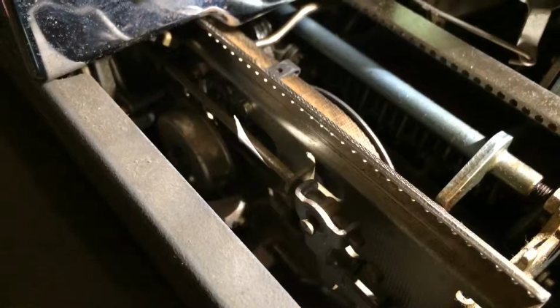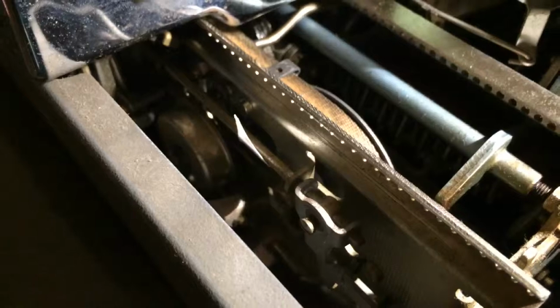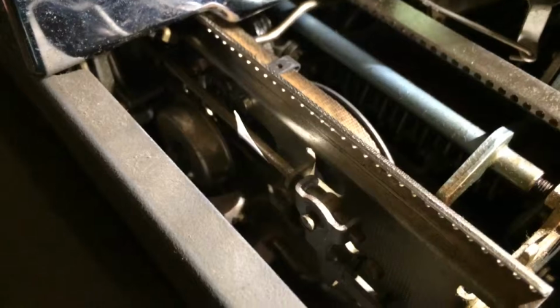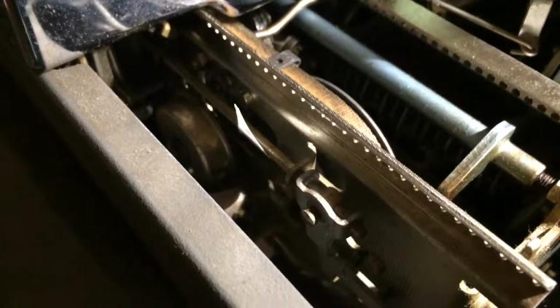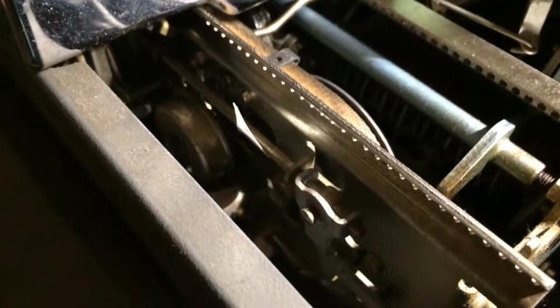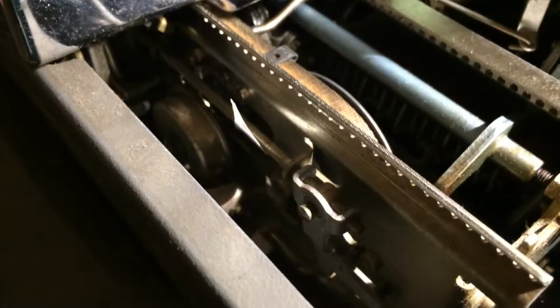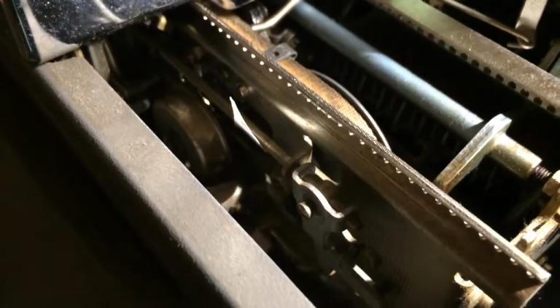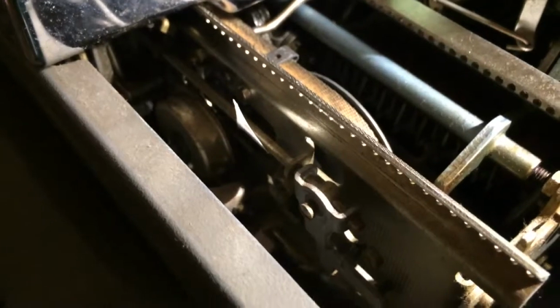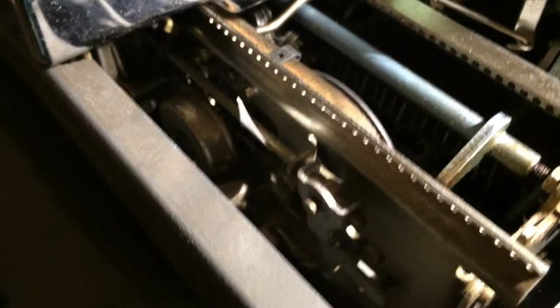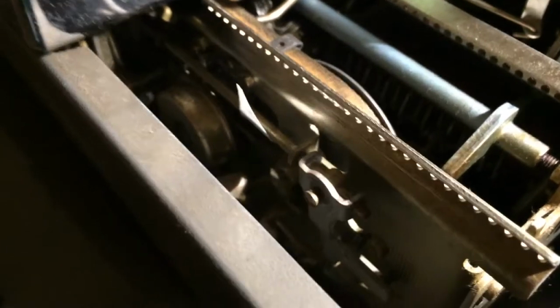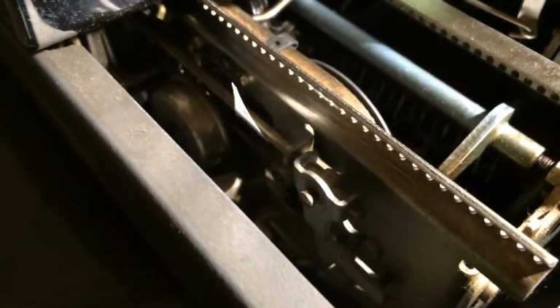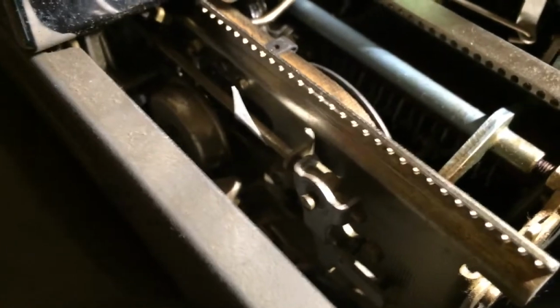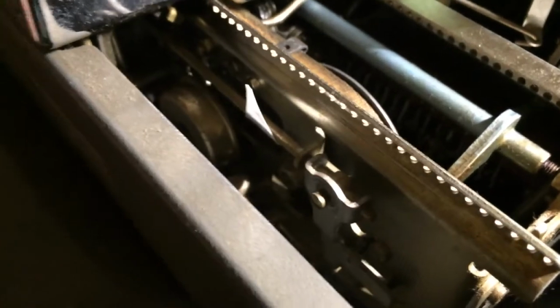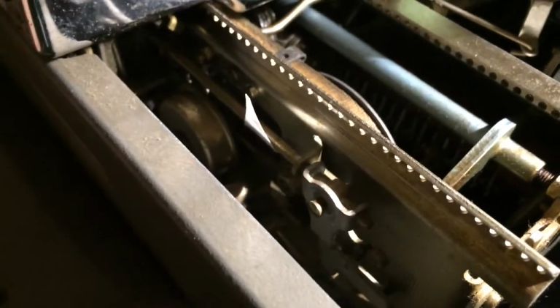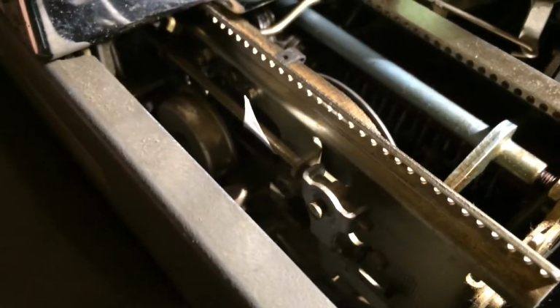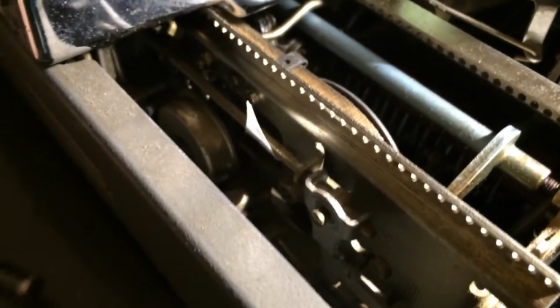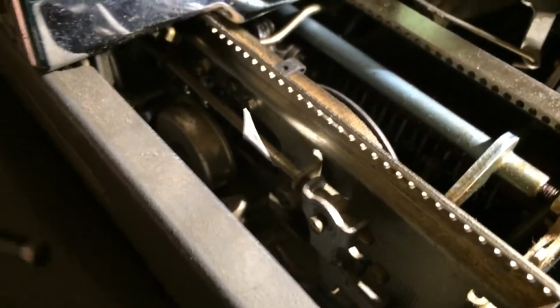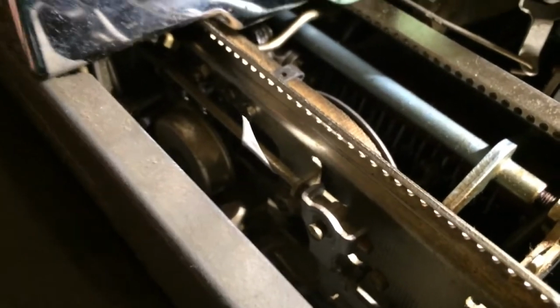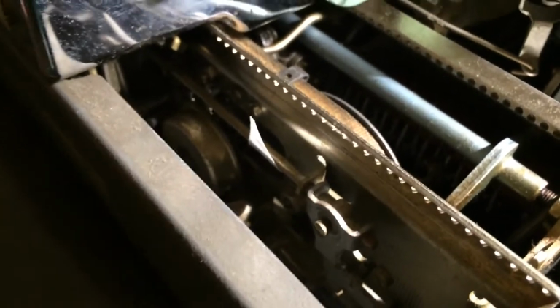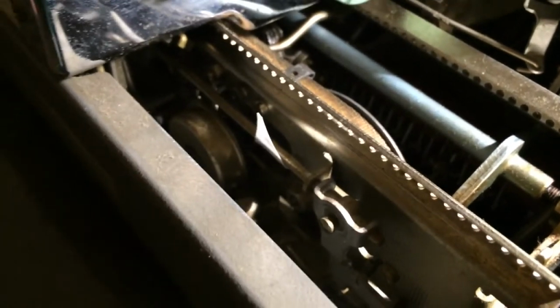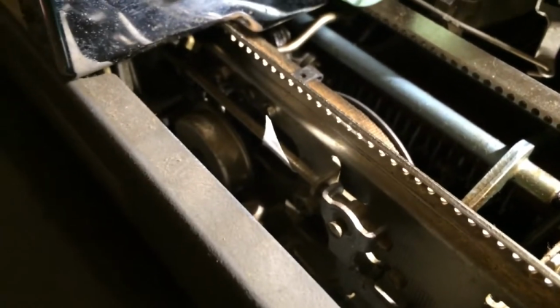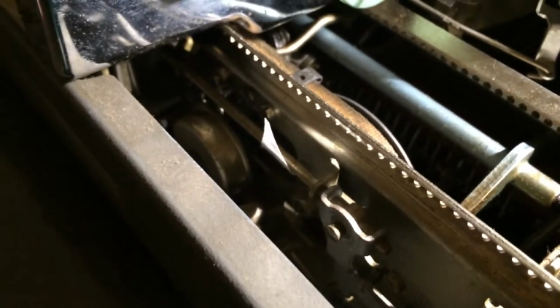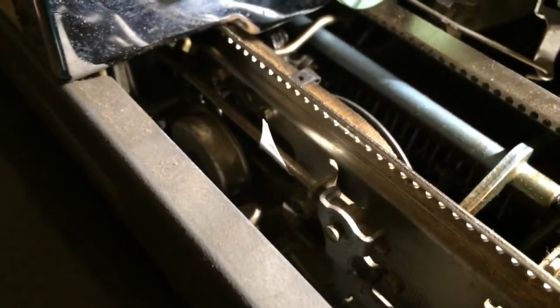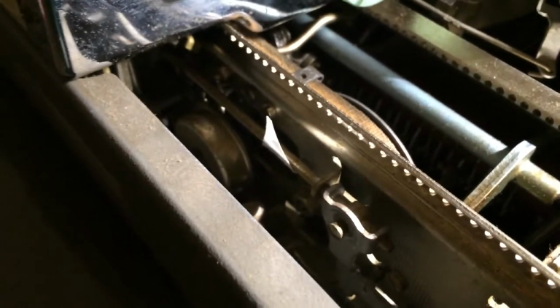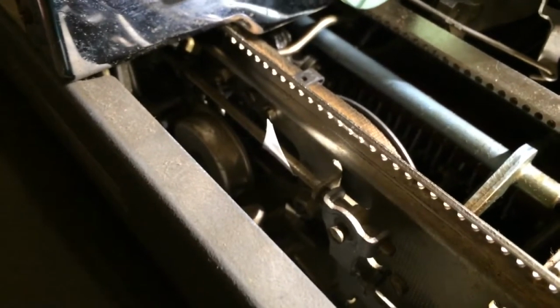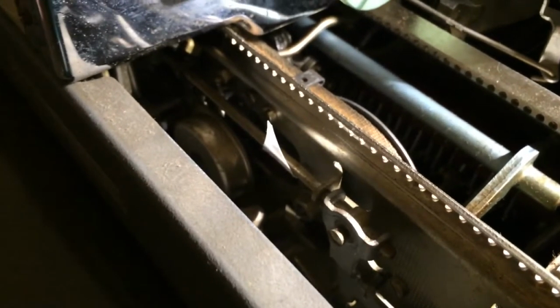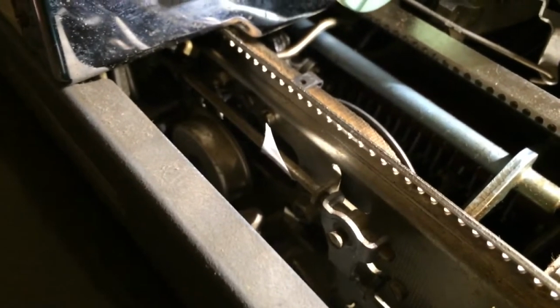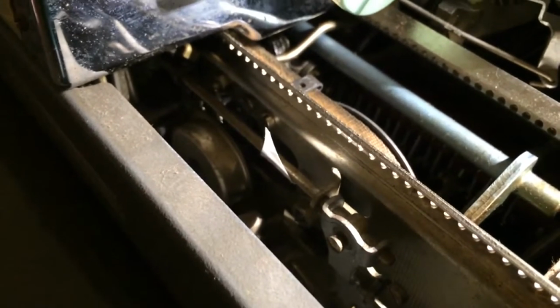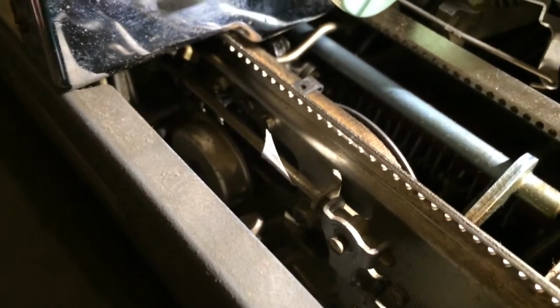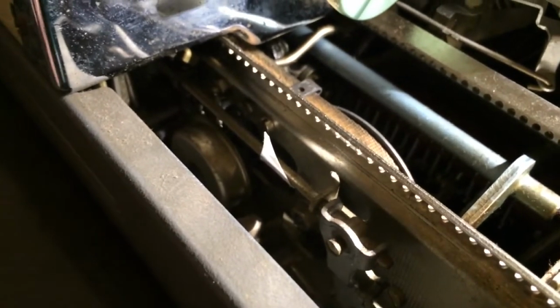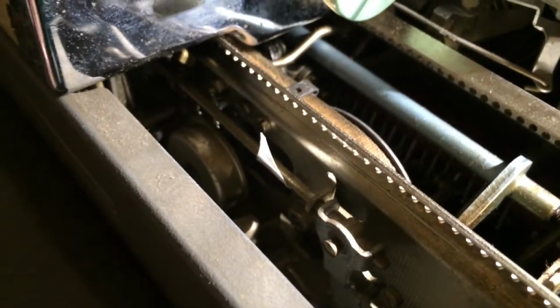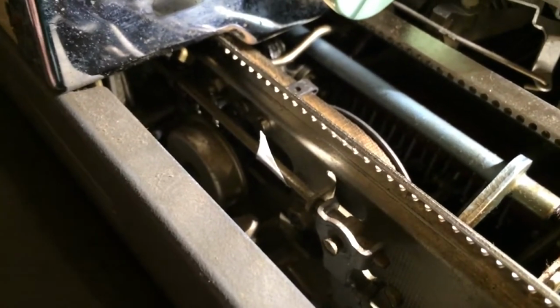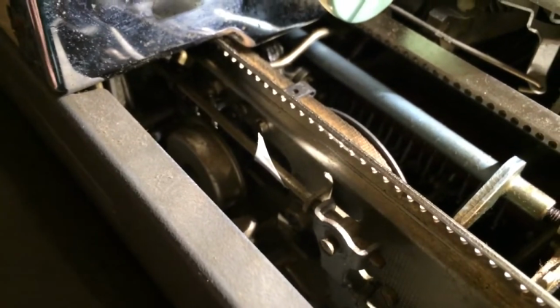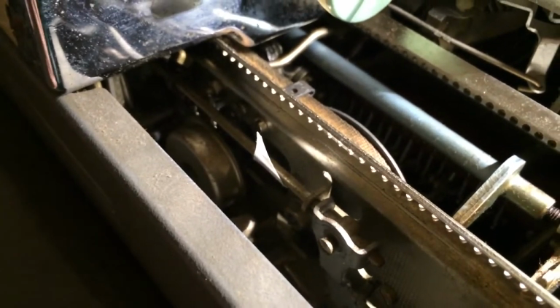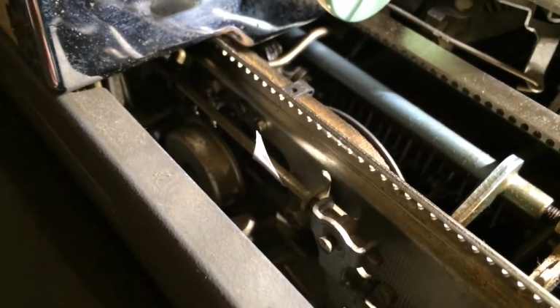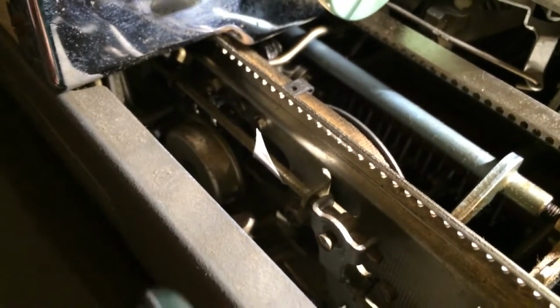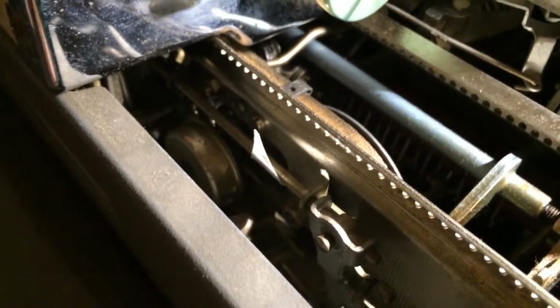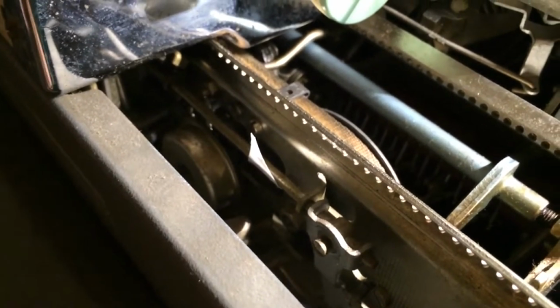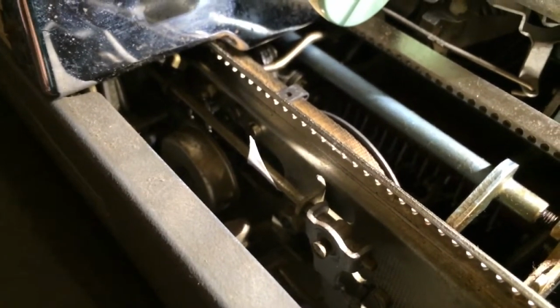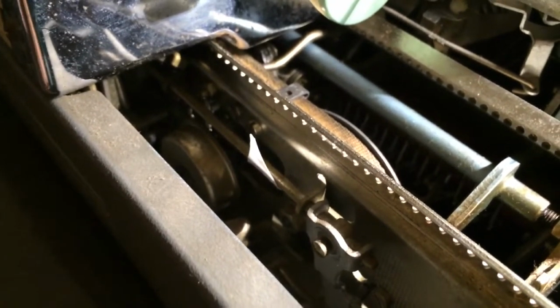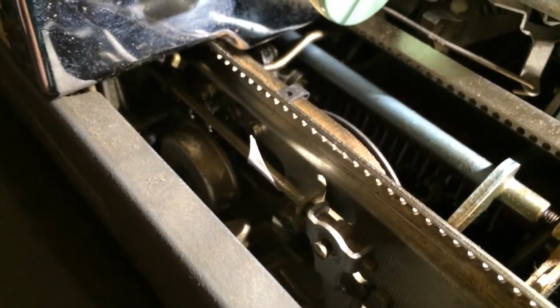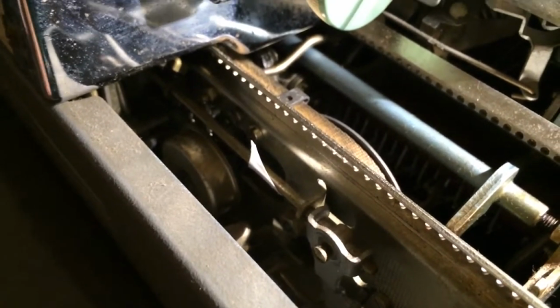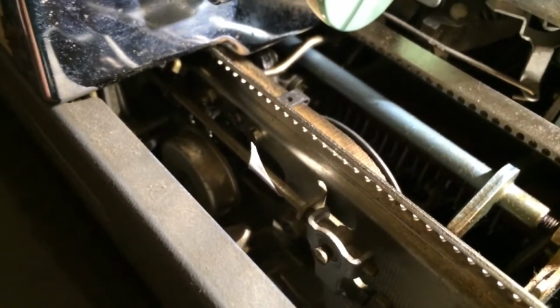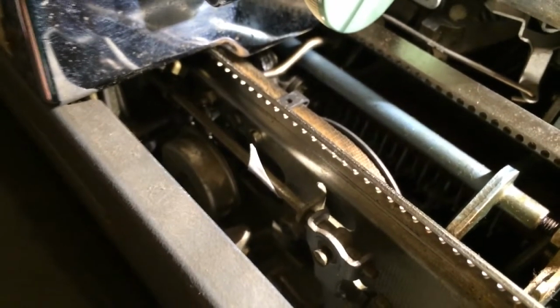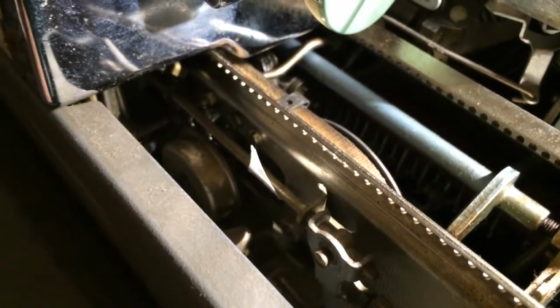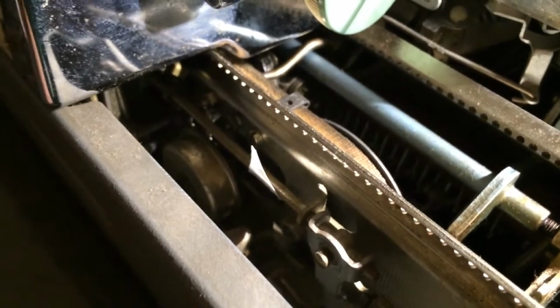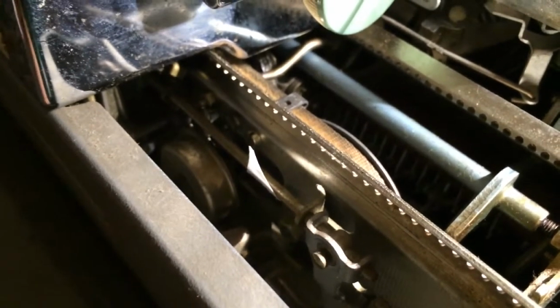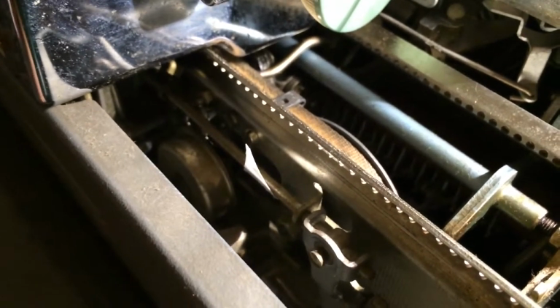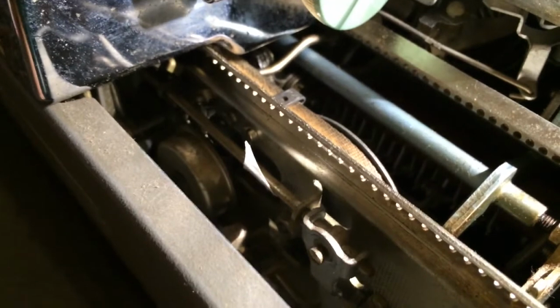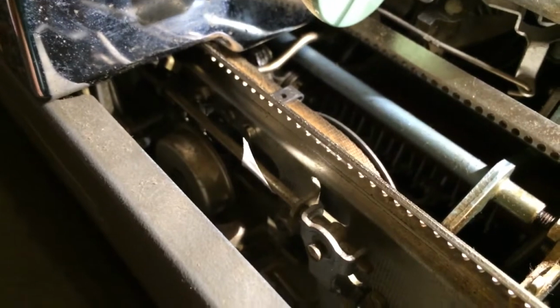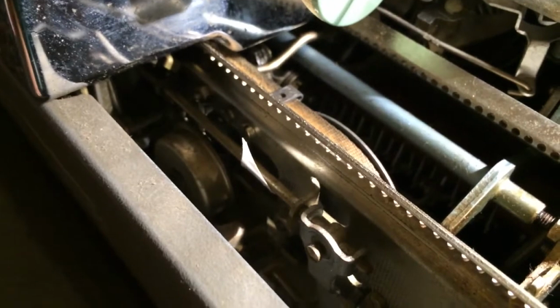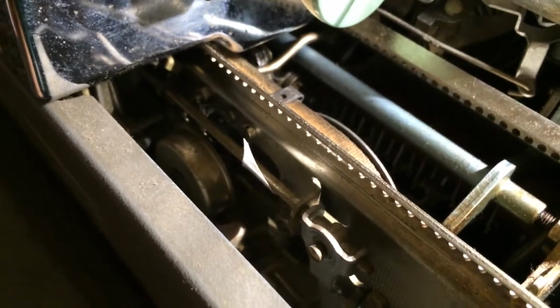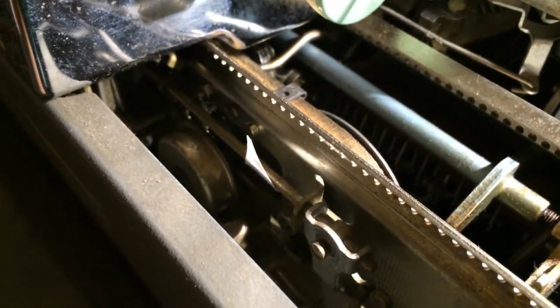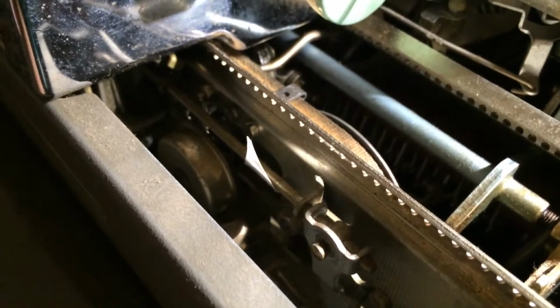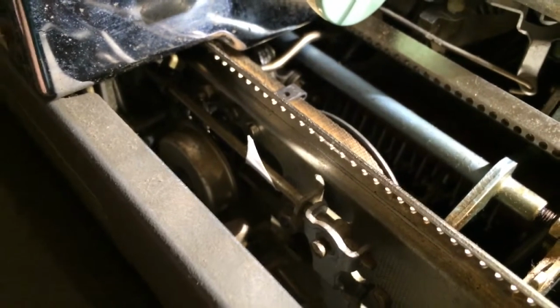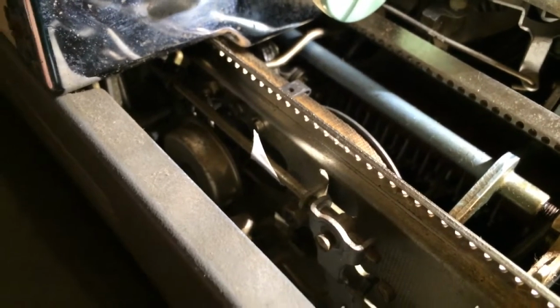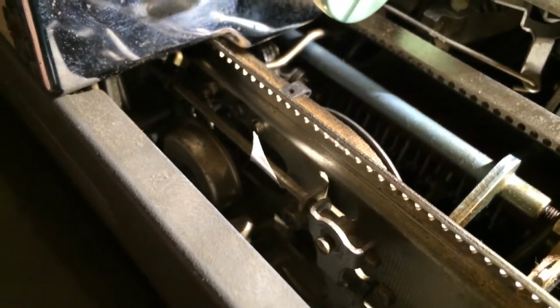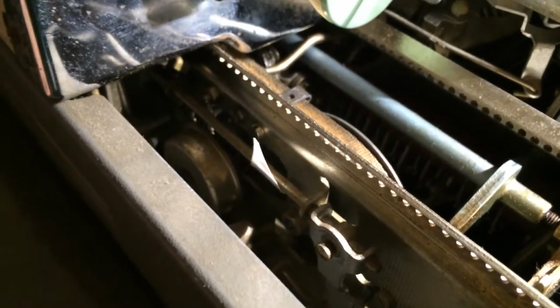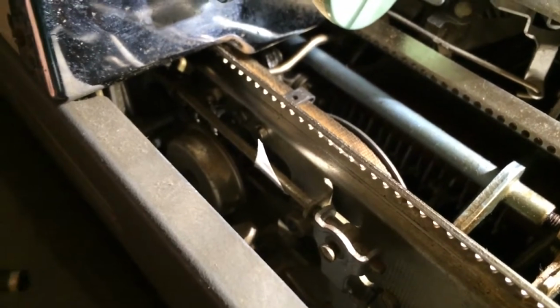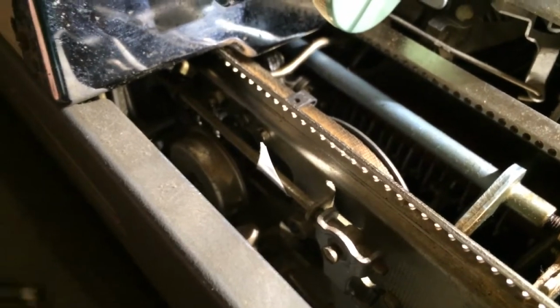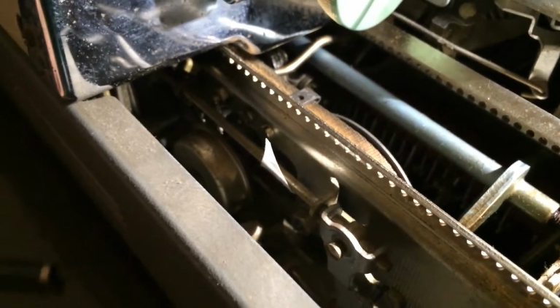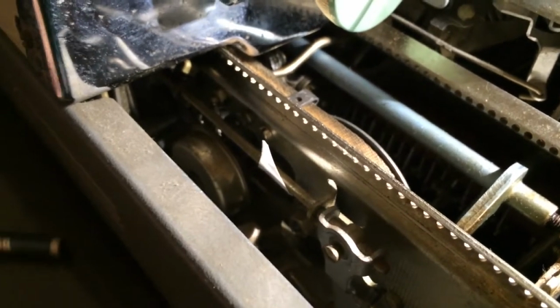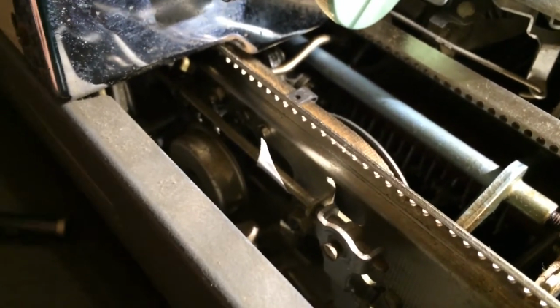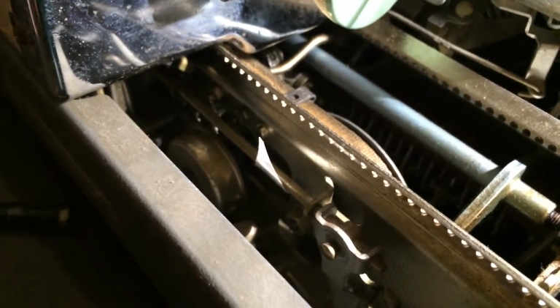Hey, this is Scott from the Filthy Platon. I'm just making a video here to respond to Kentucky Type's problem with V's typewriter.